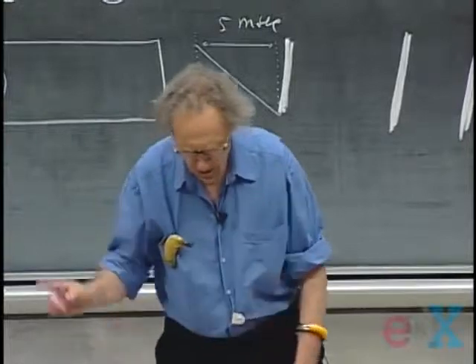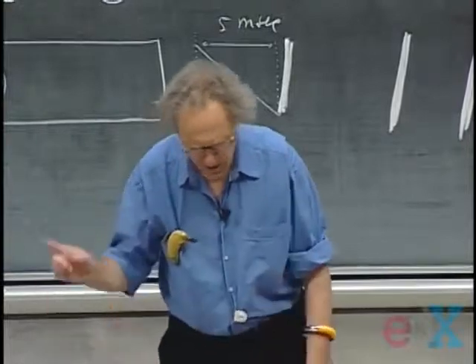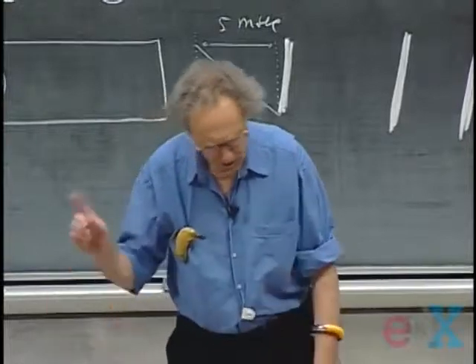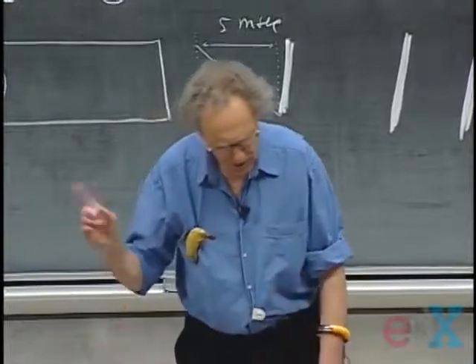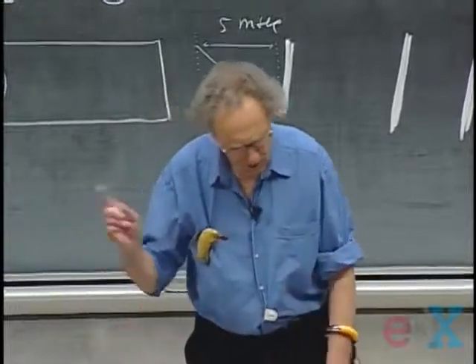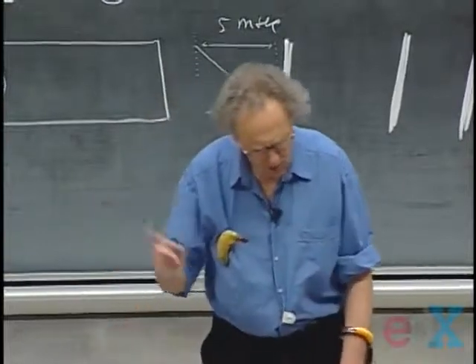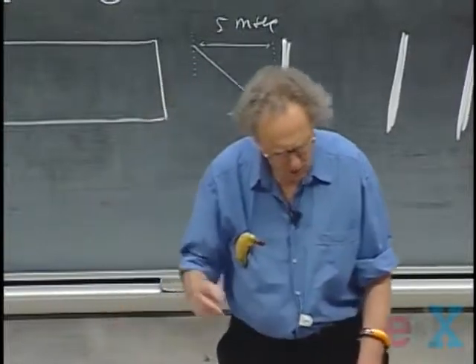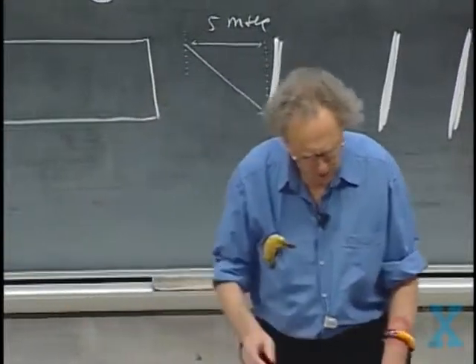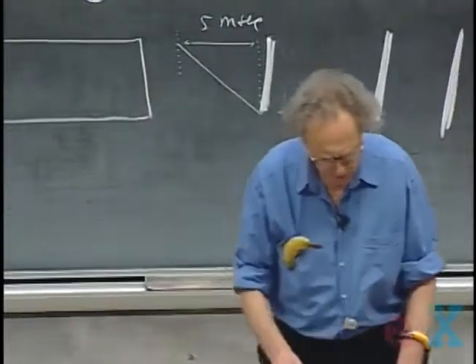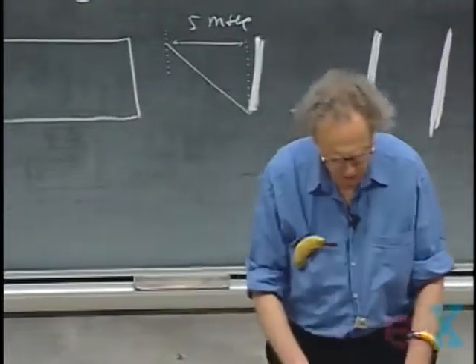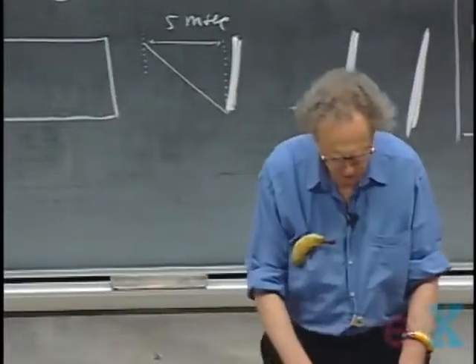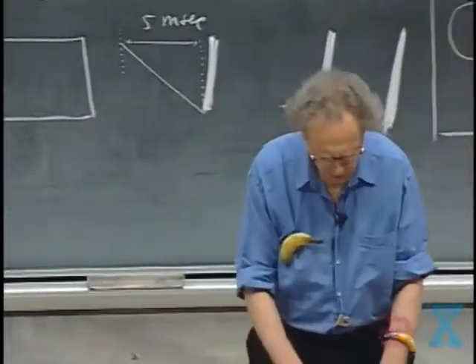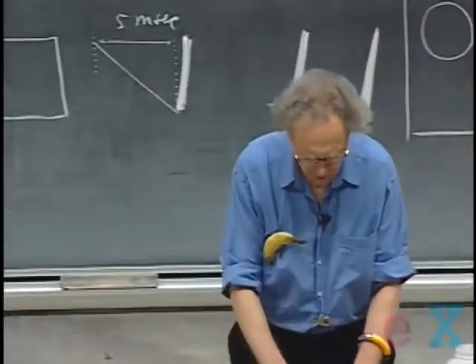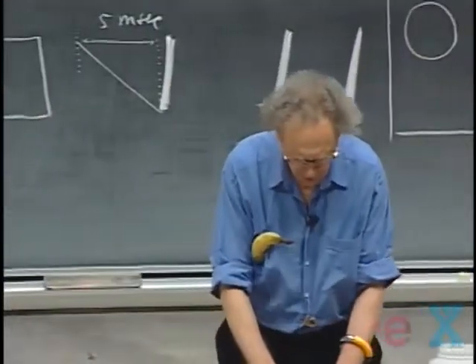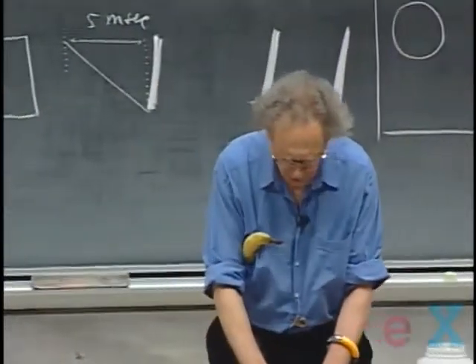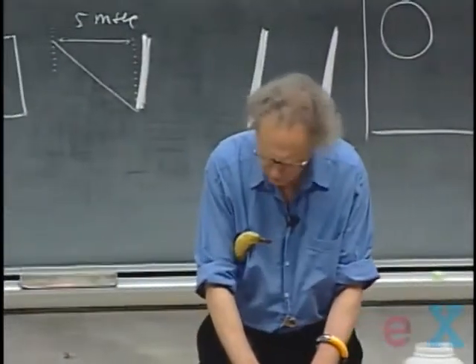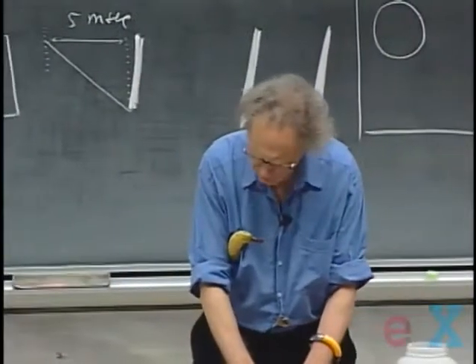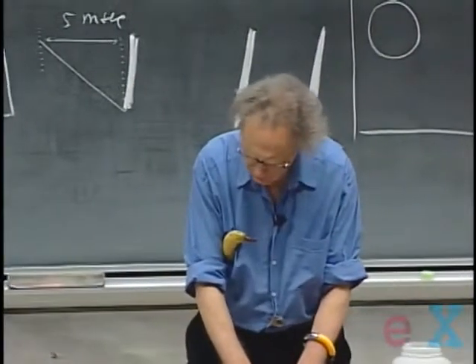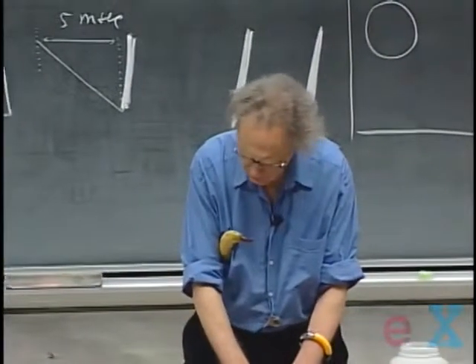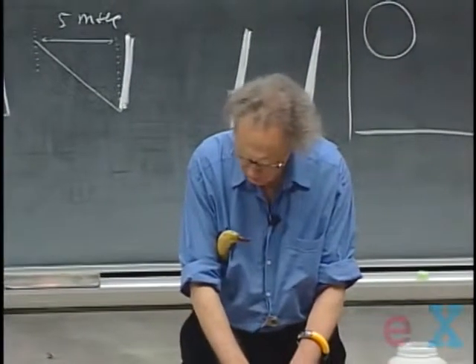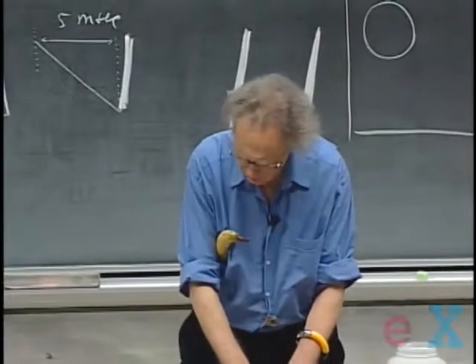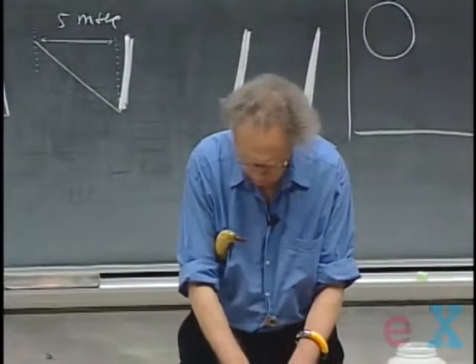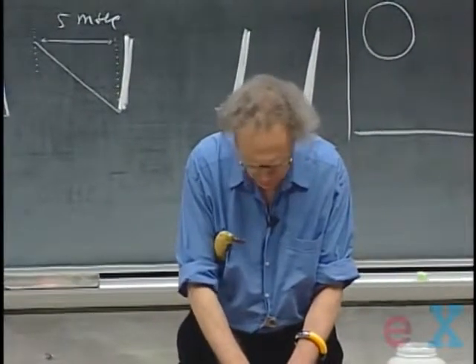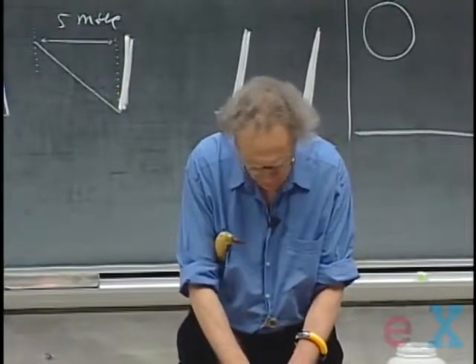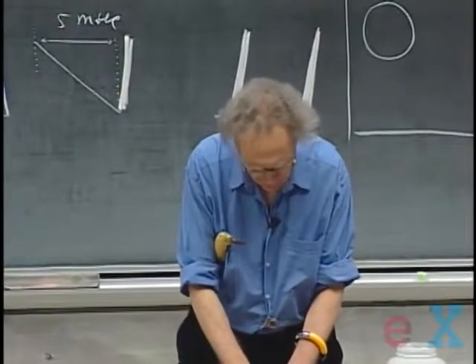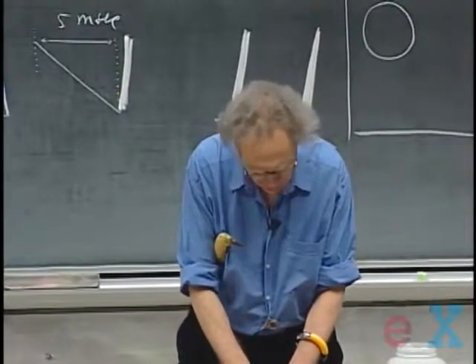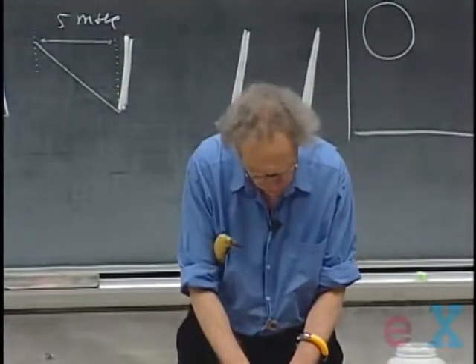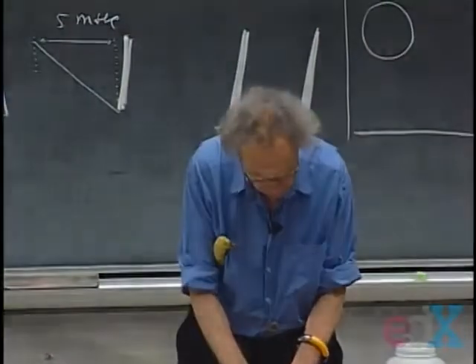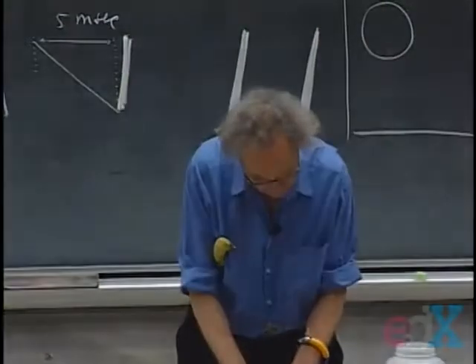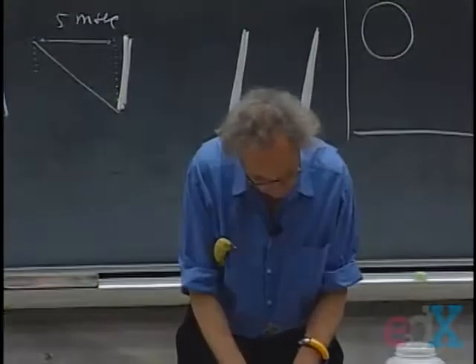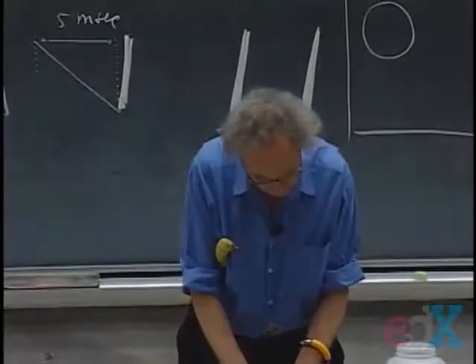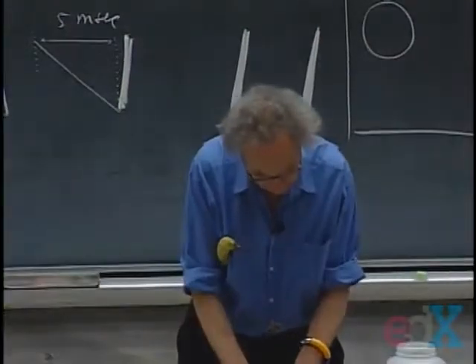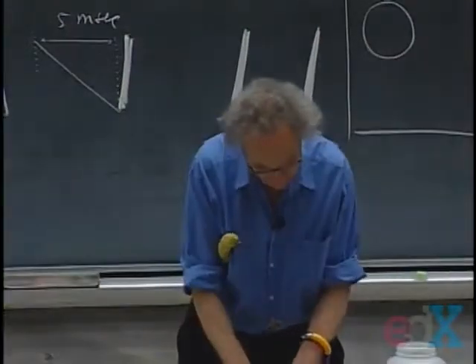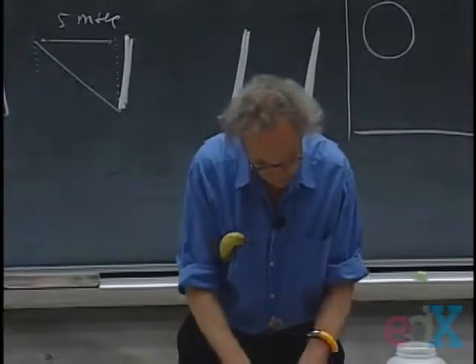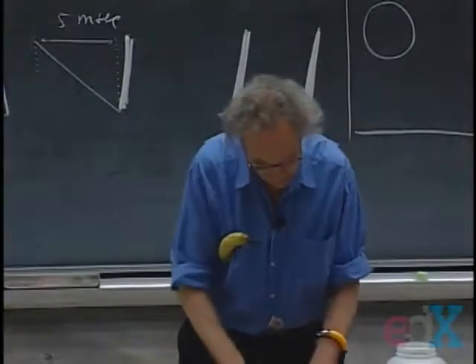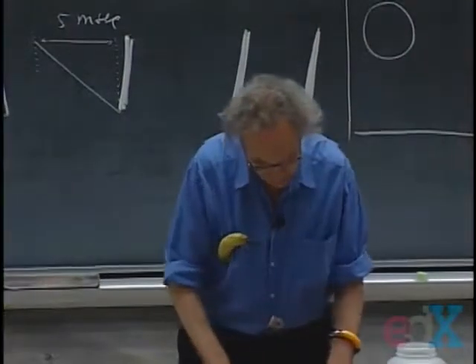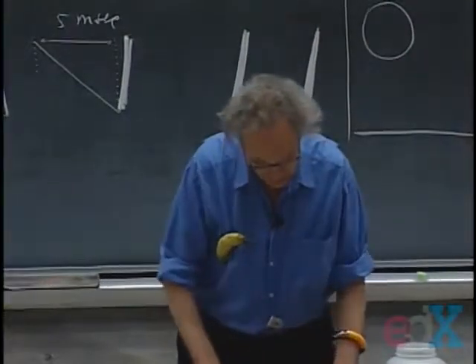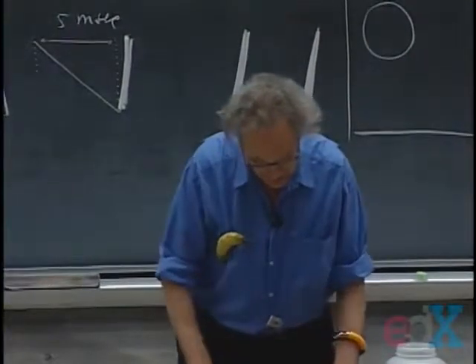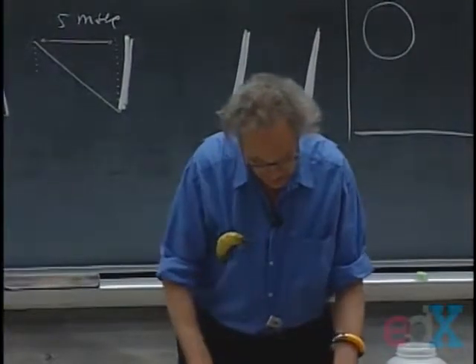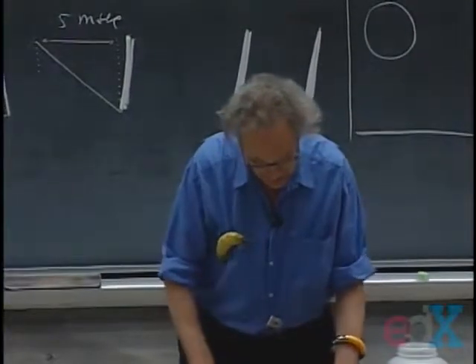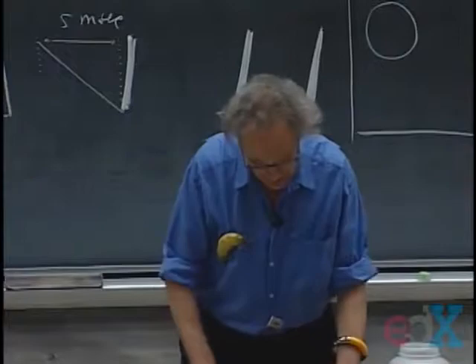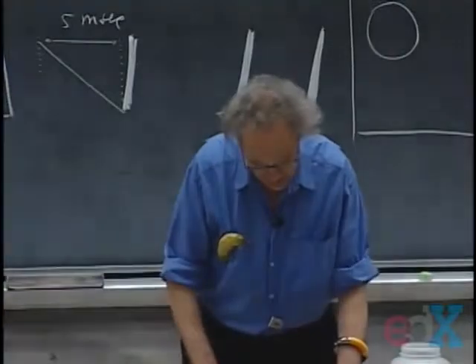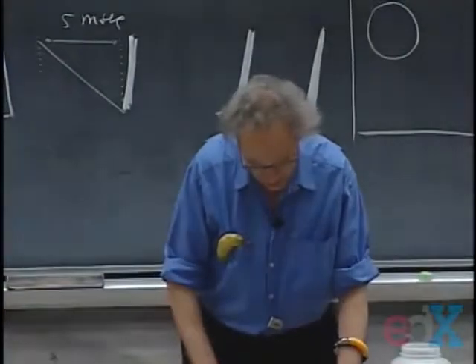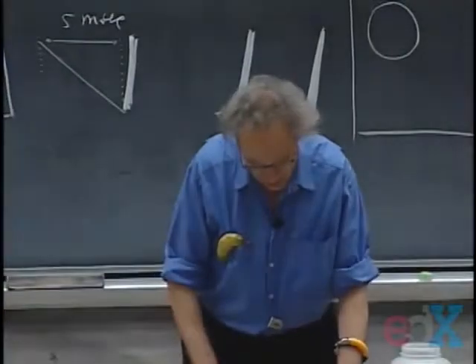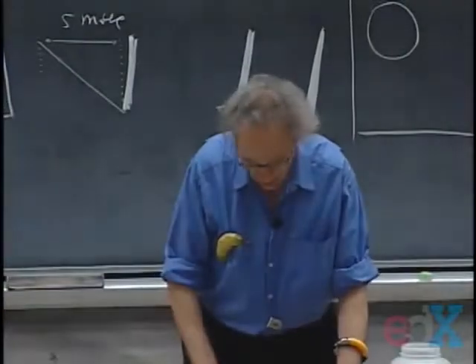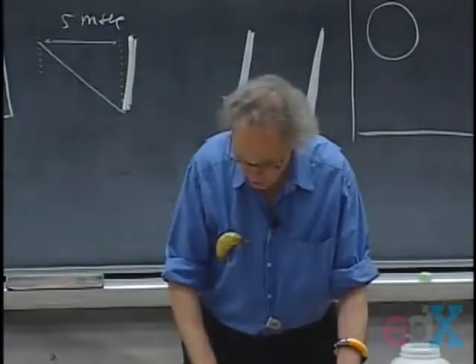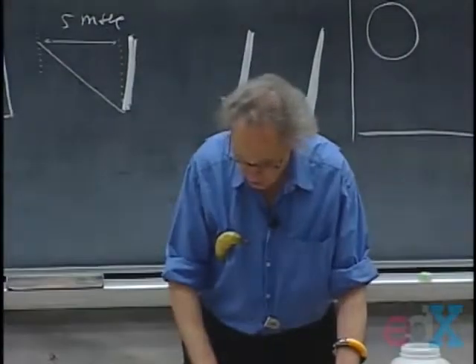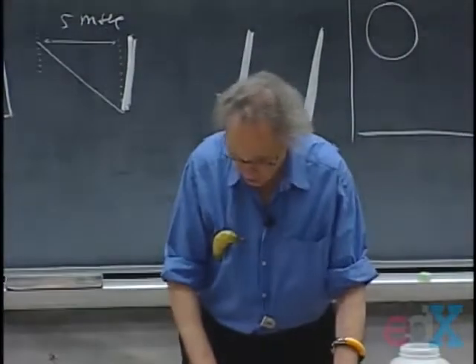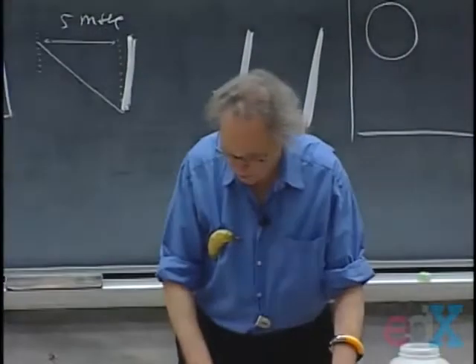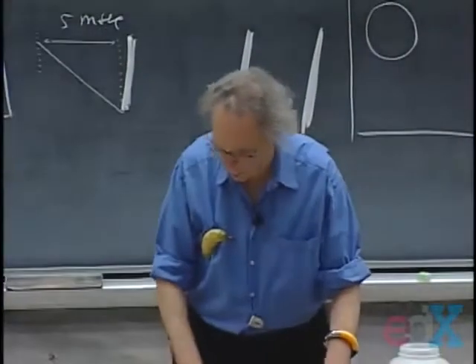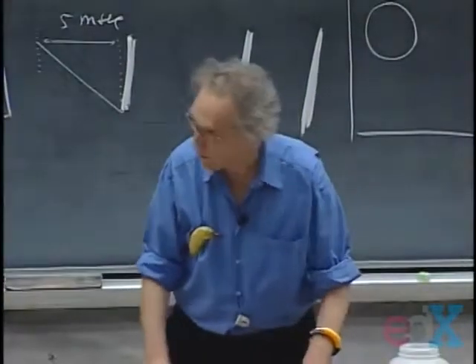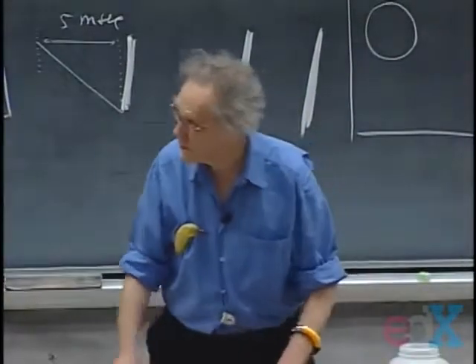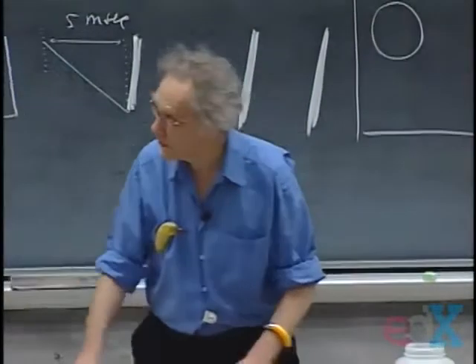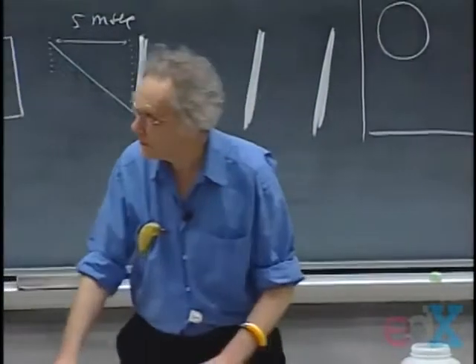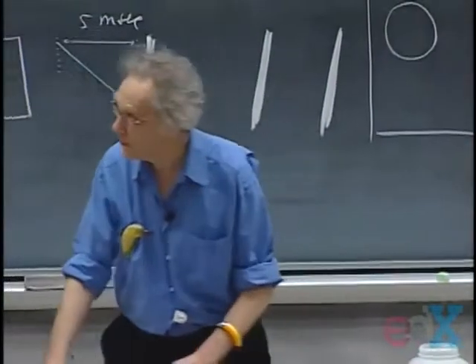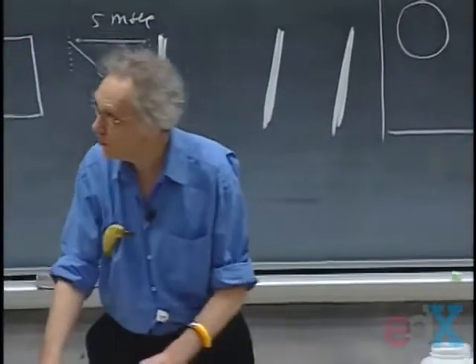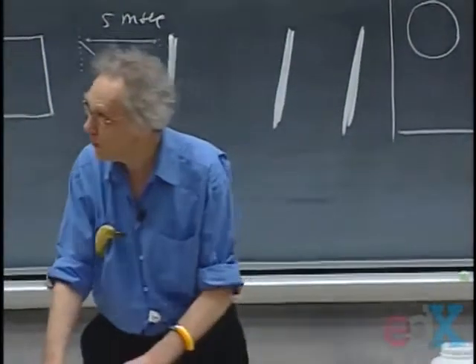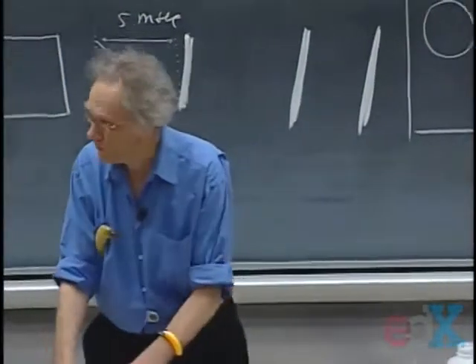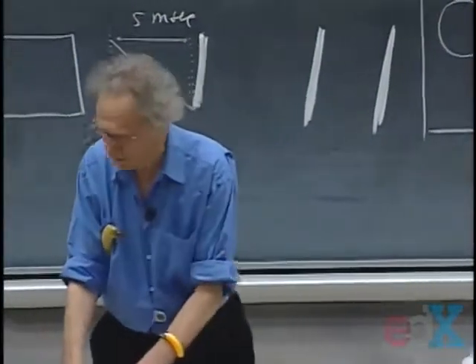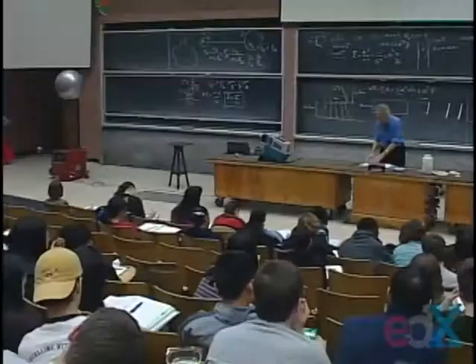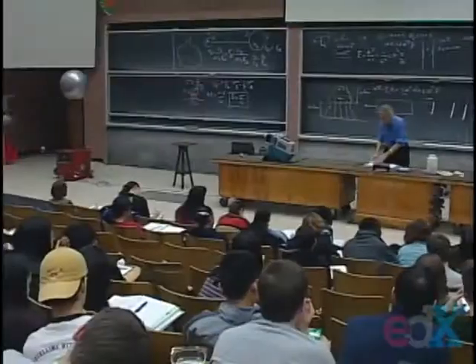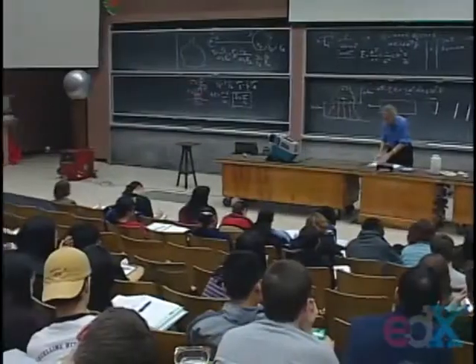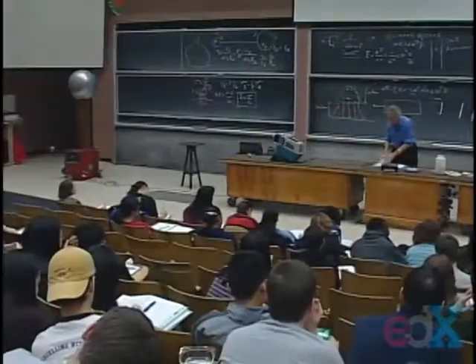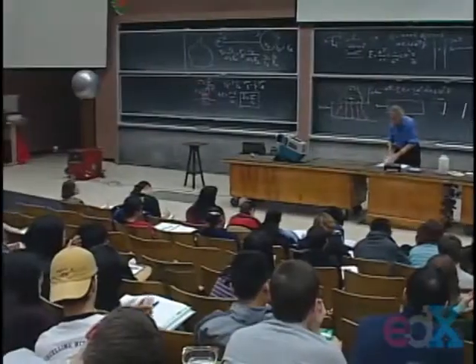So now I want to return to the Van de Graaff and show you some of the things that we have discussed.